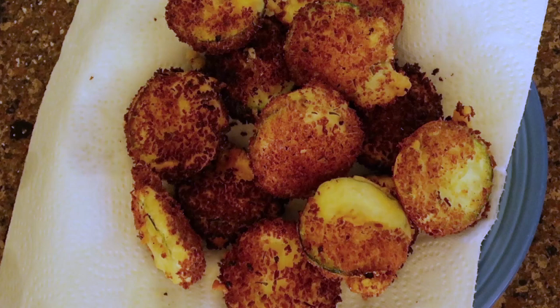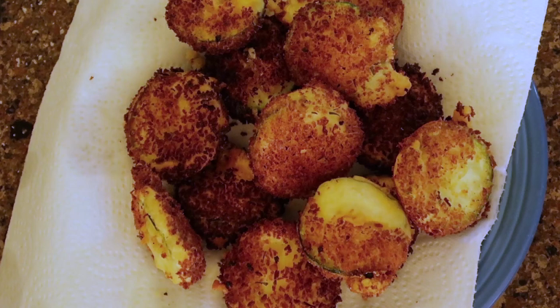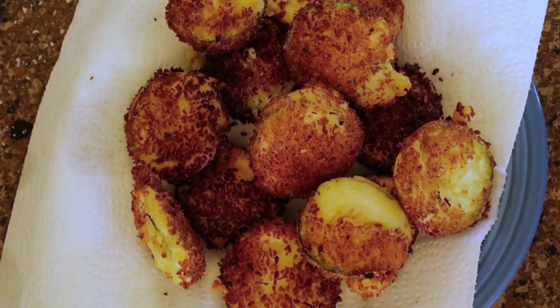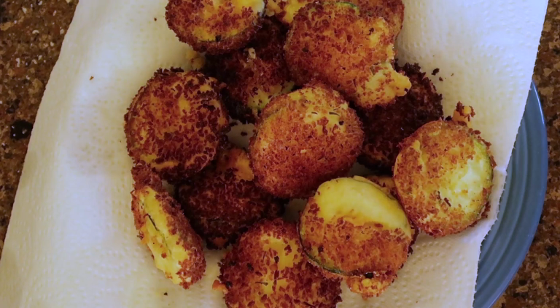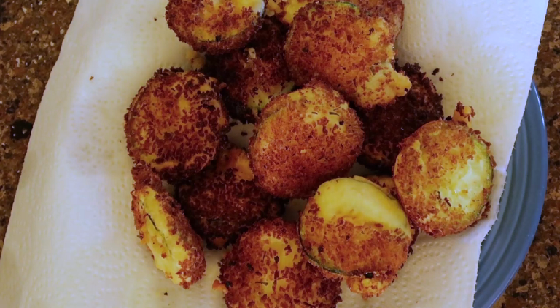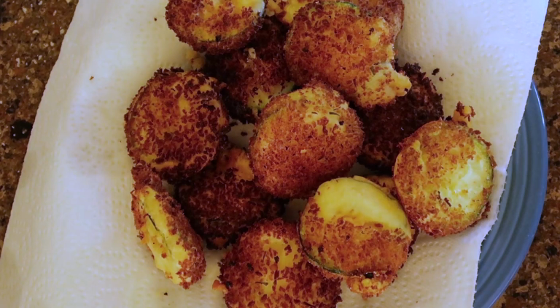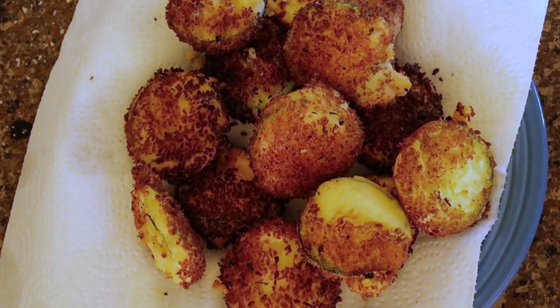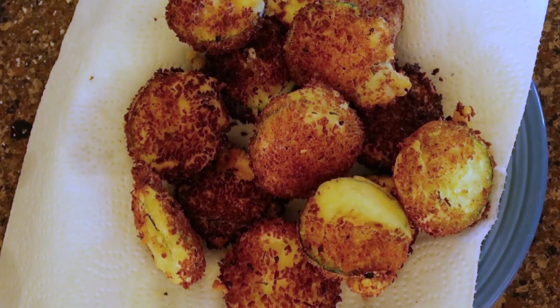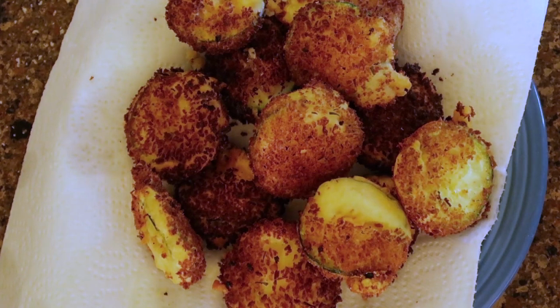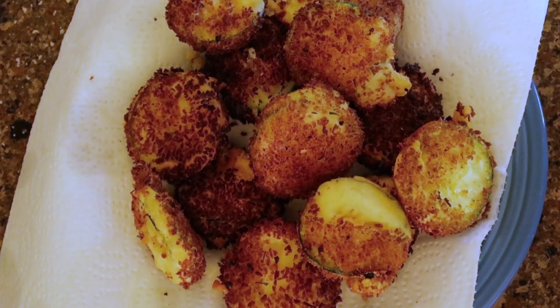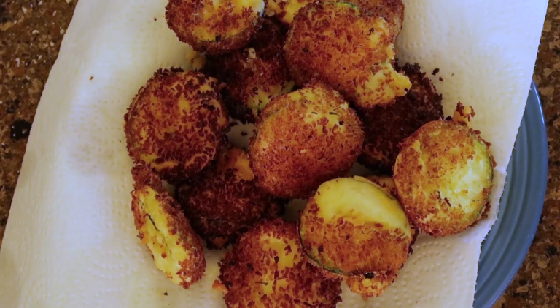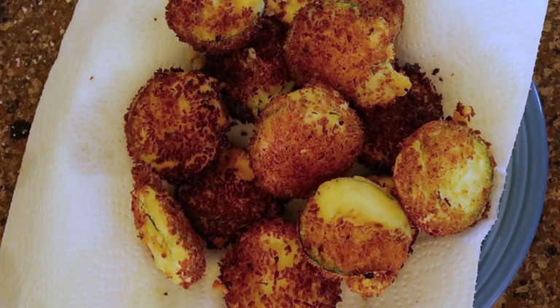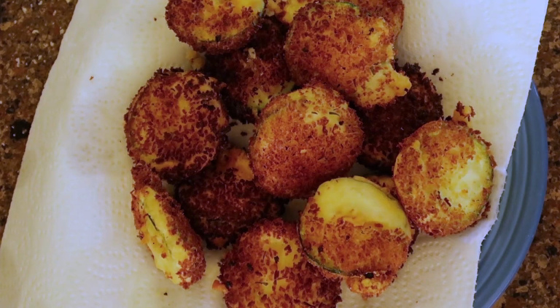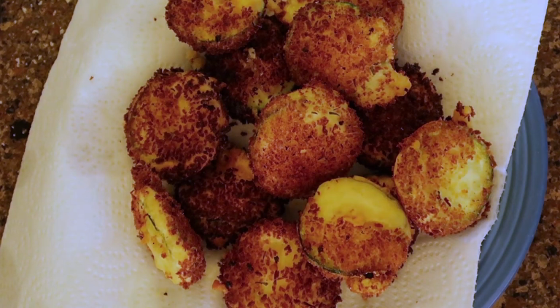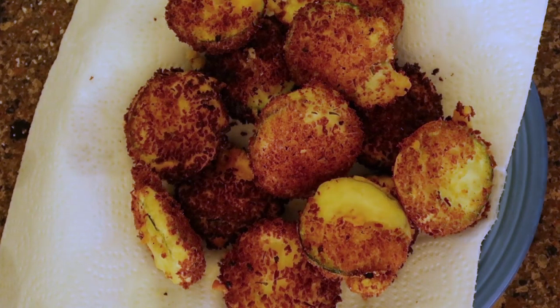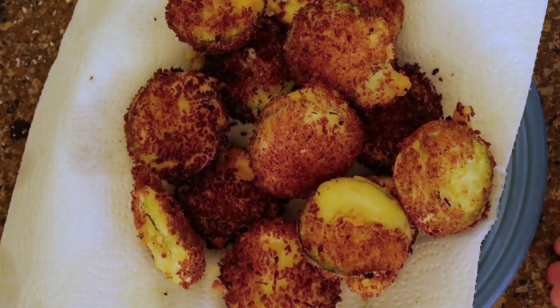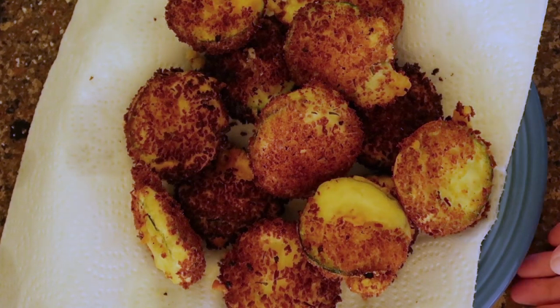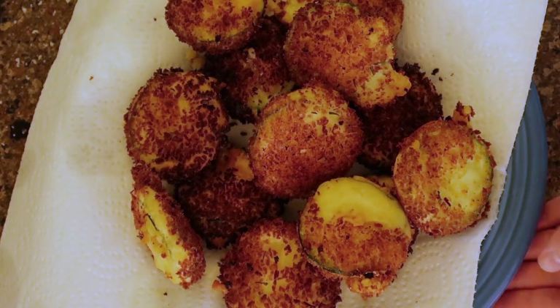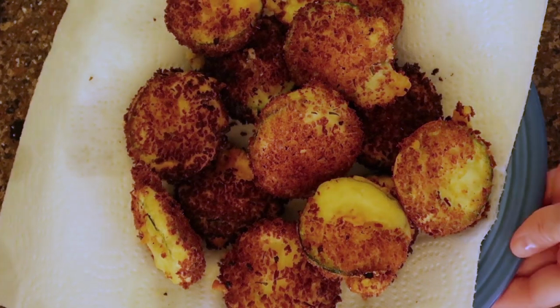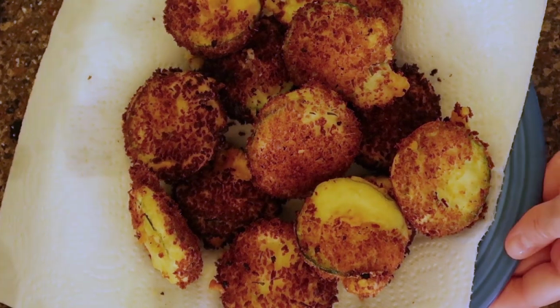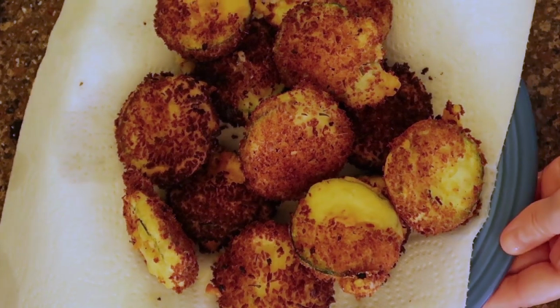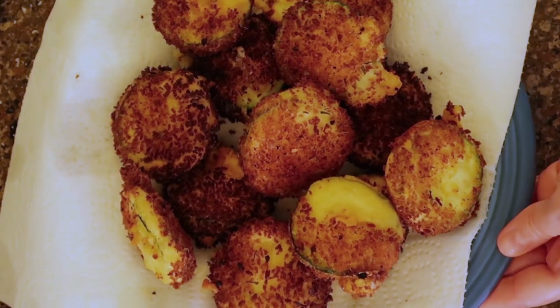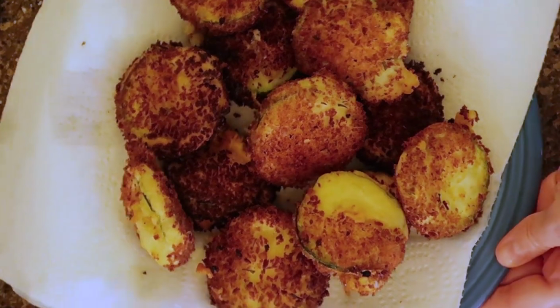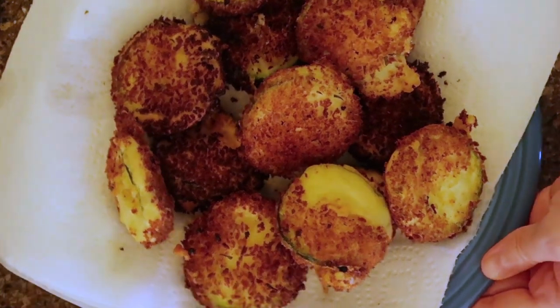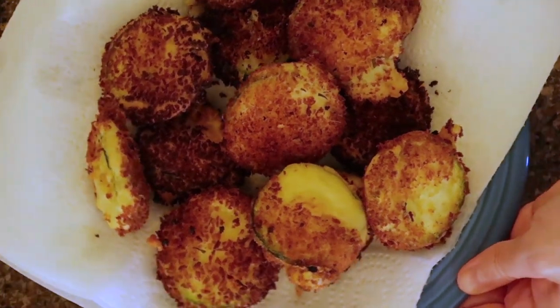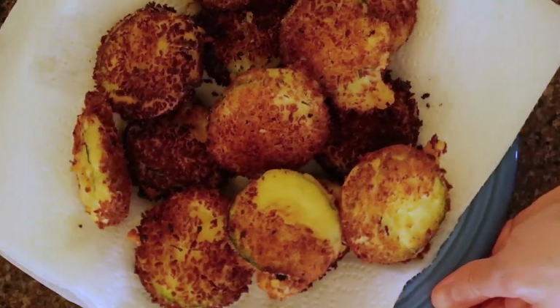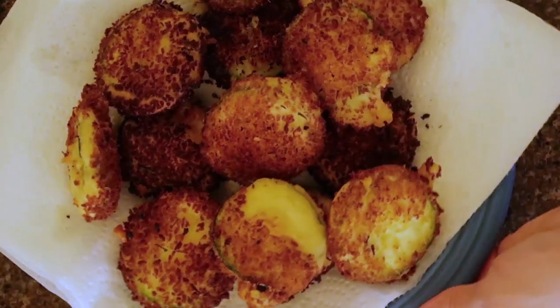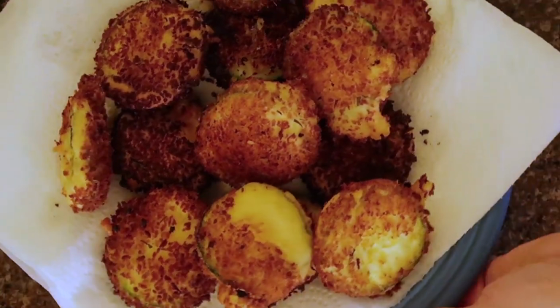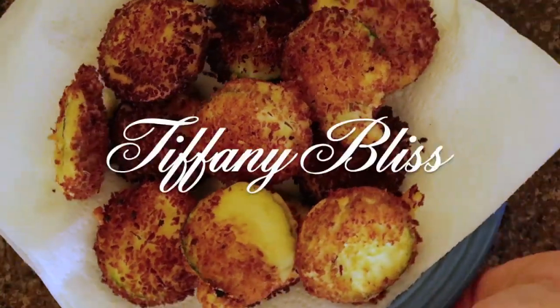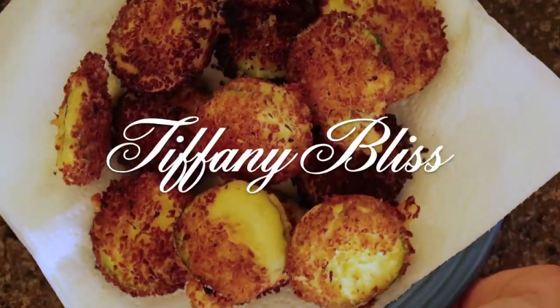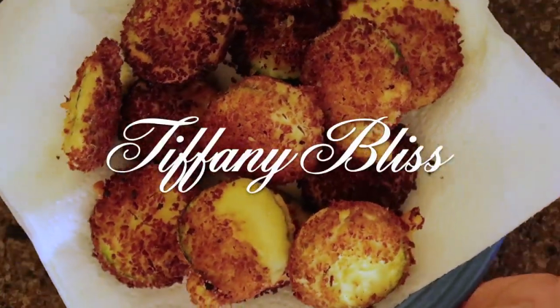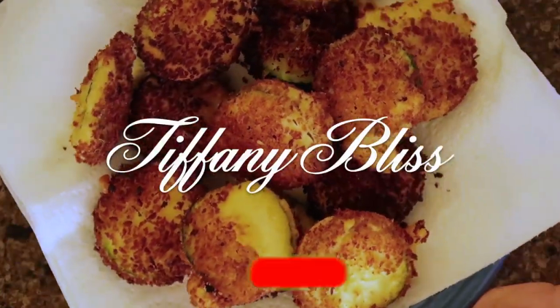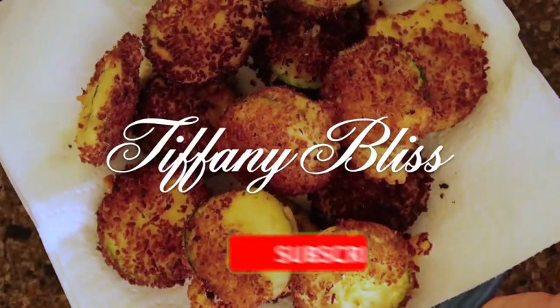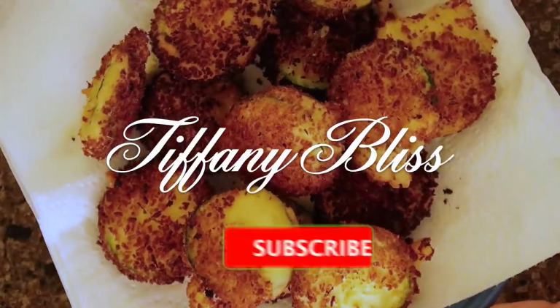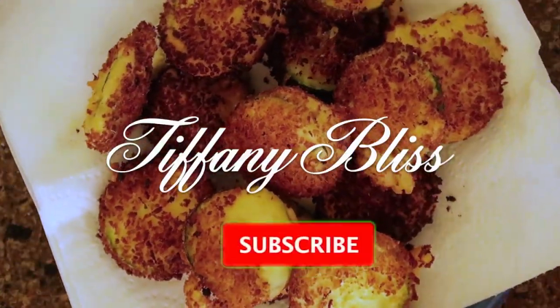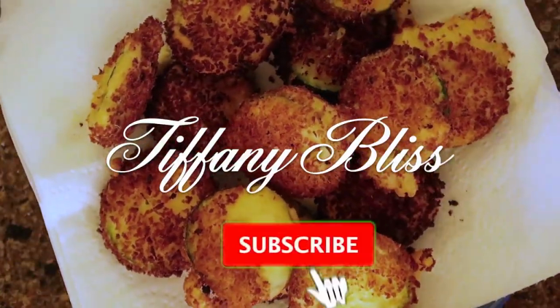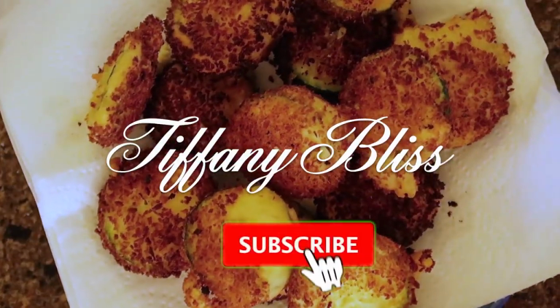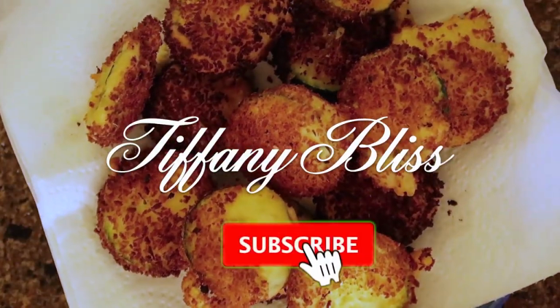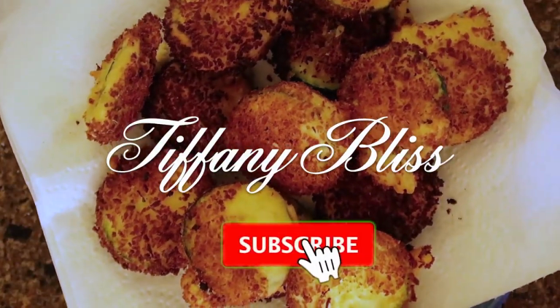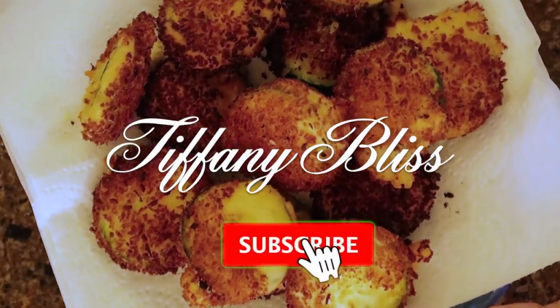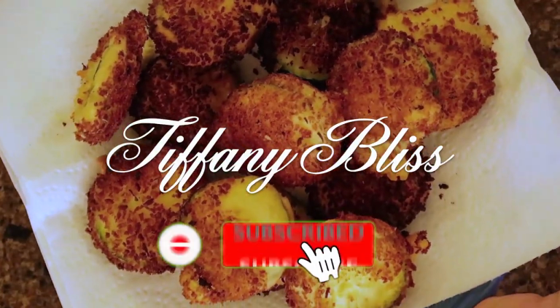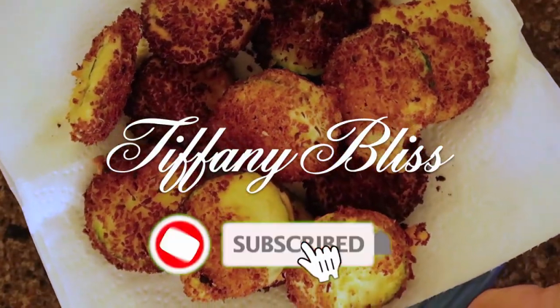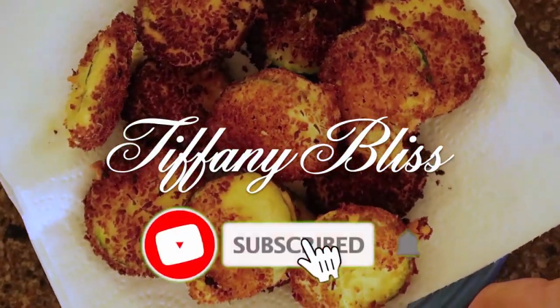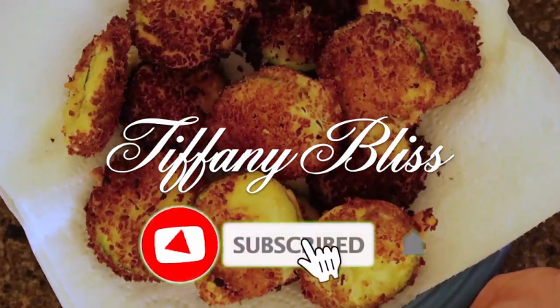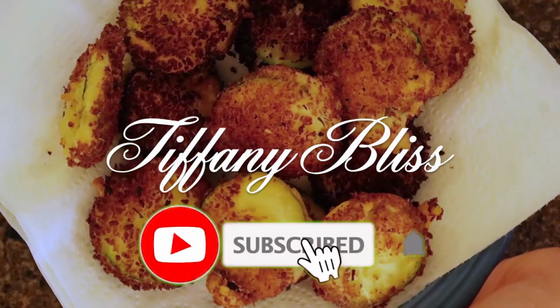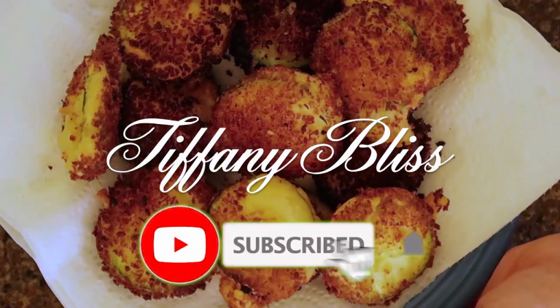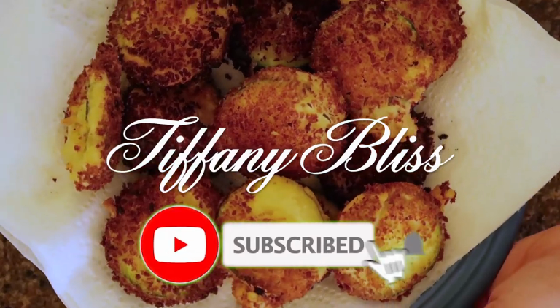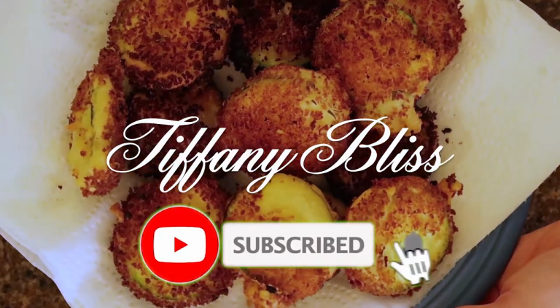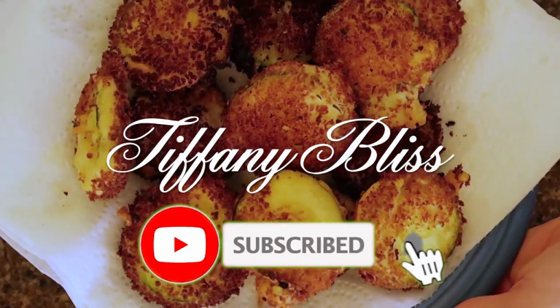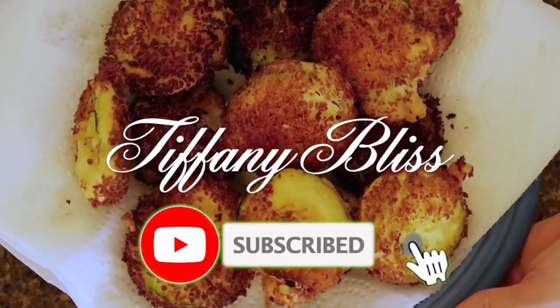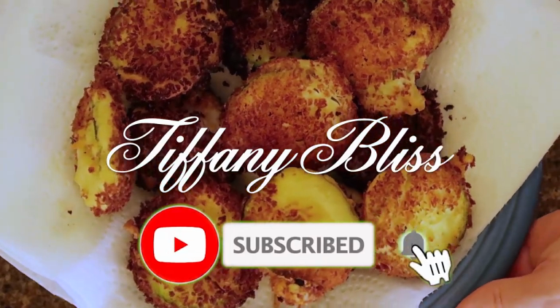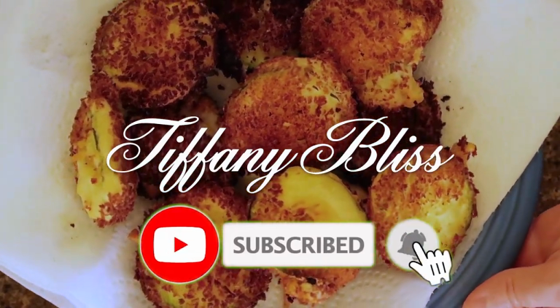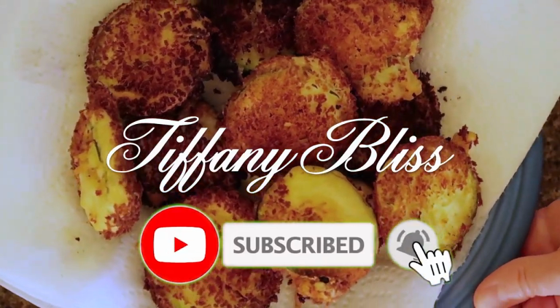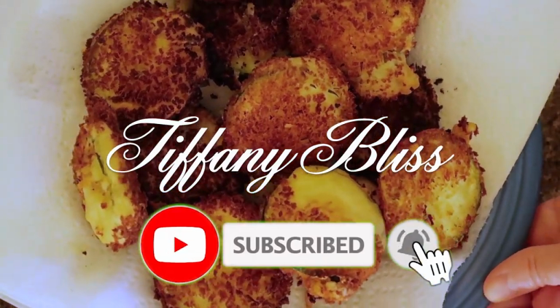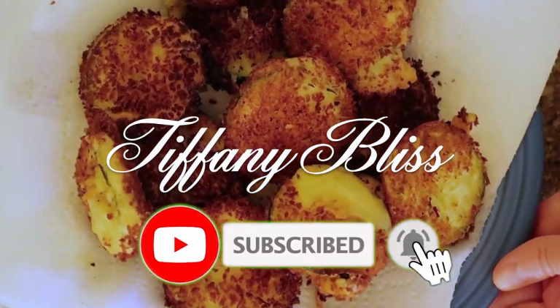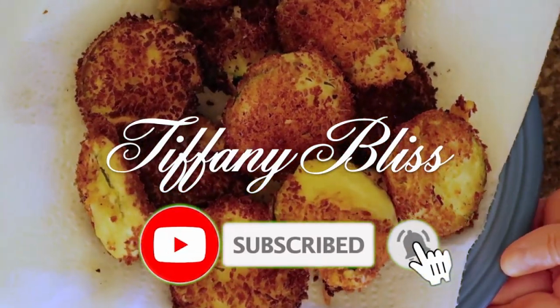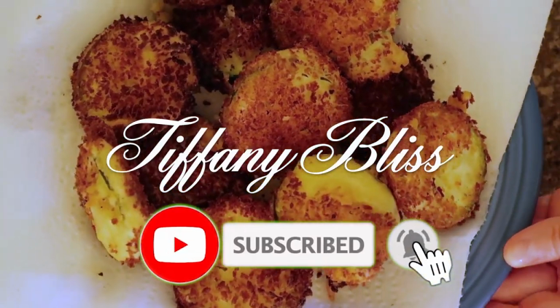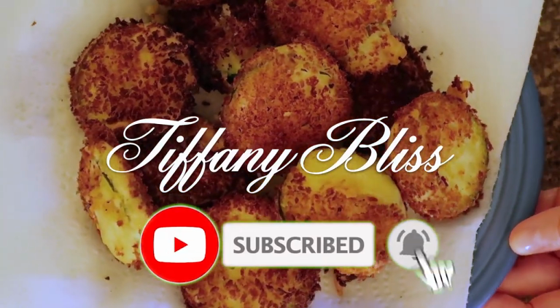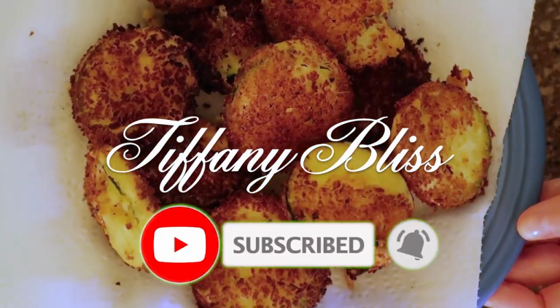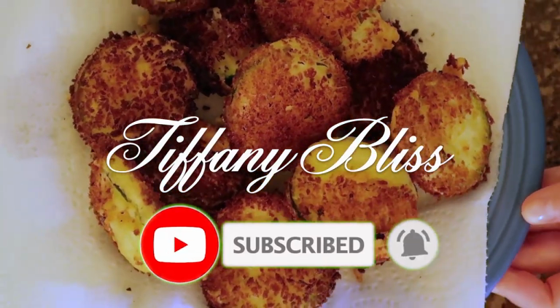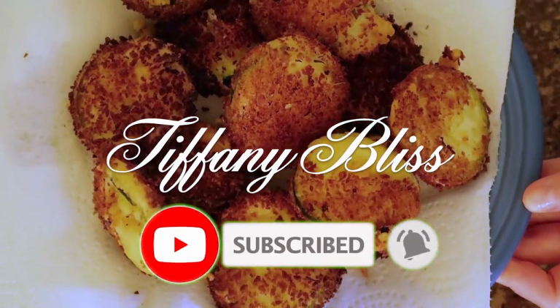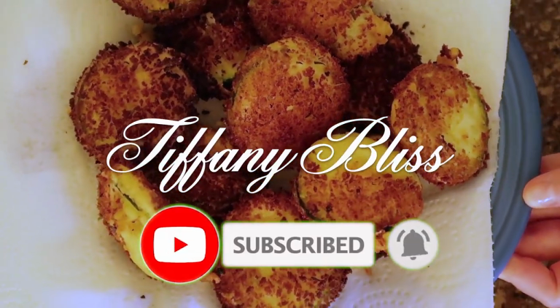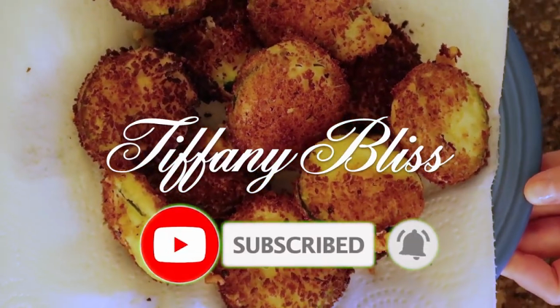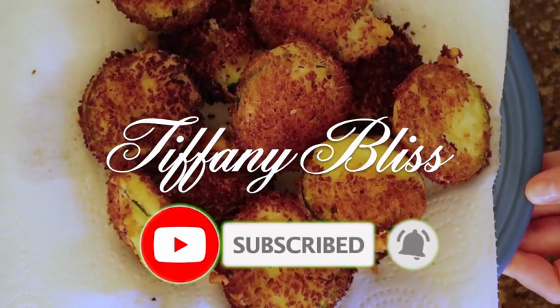Hi everyone! Today we're going to make fried zucchini. But before we get started, please make sure to like this video and subscribe.